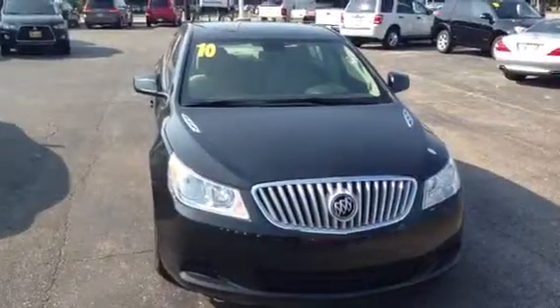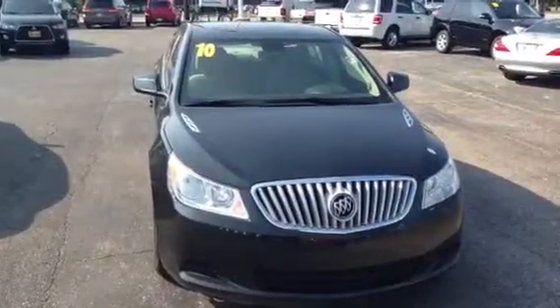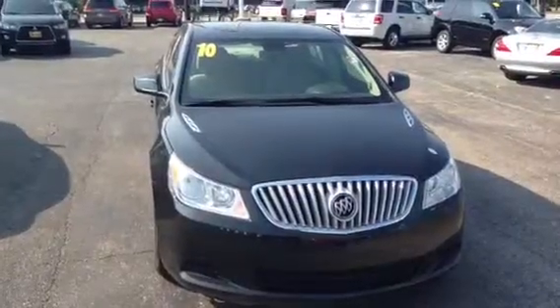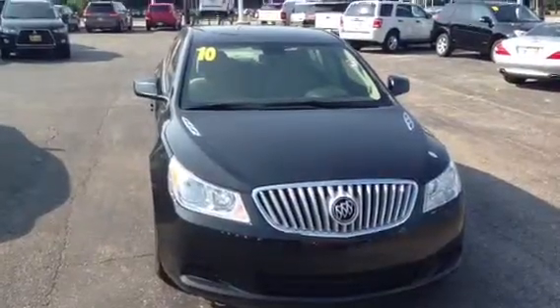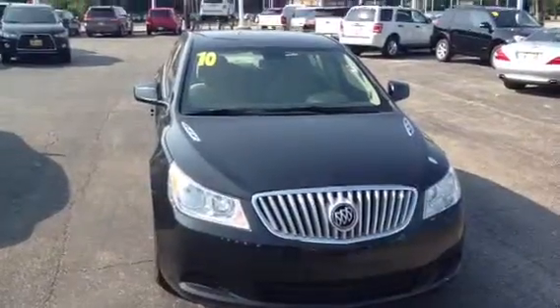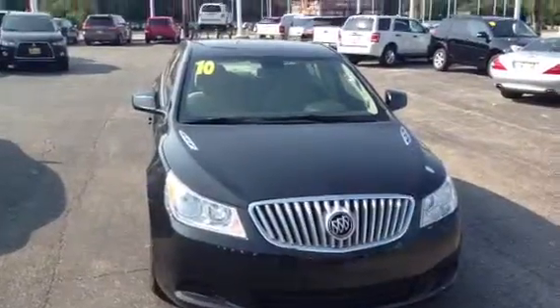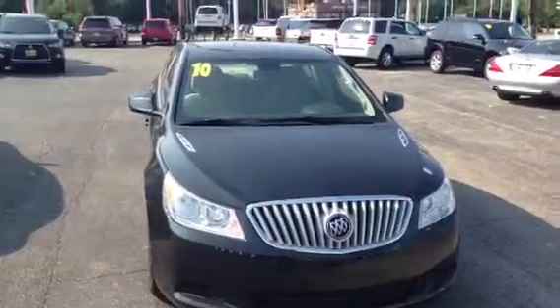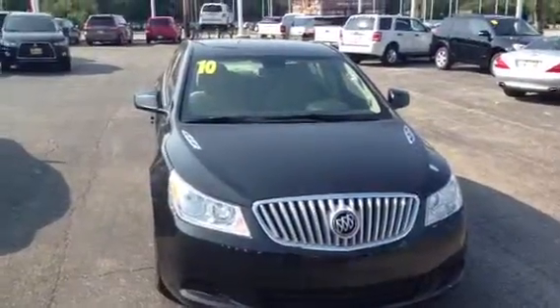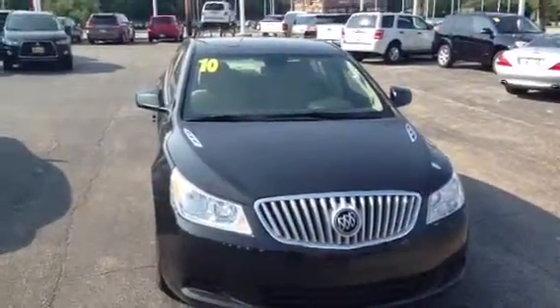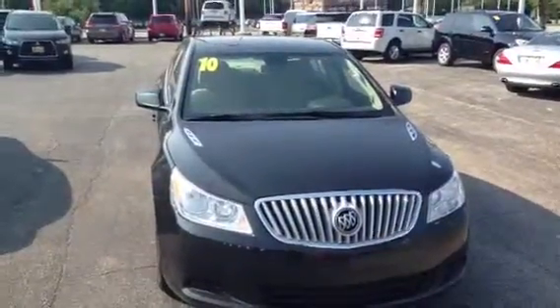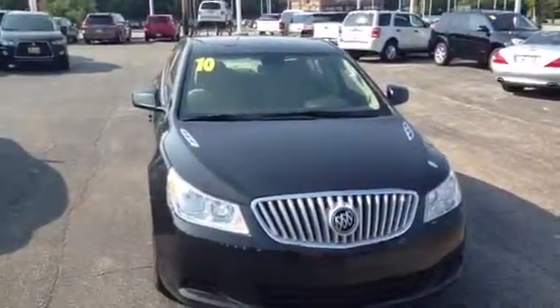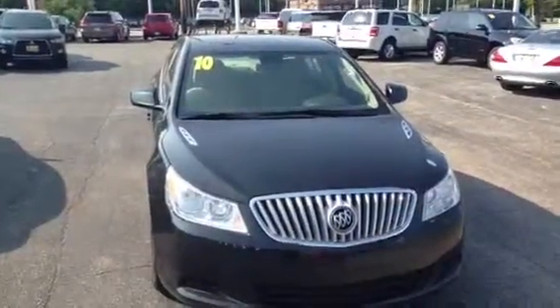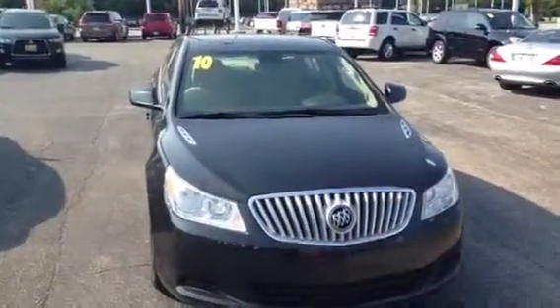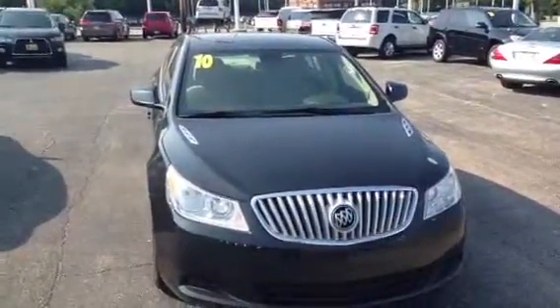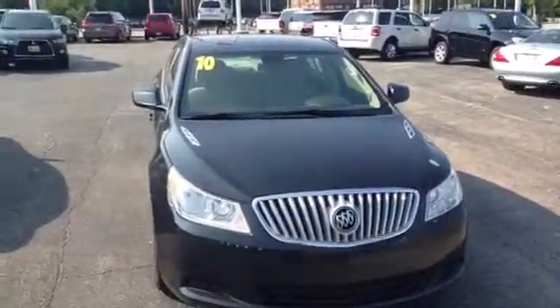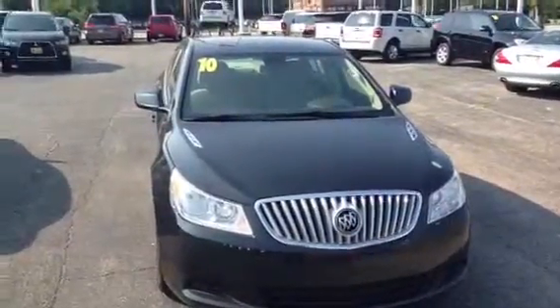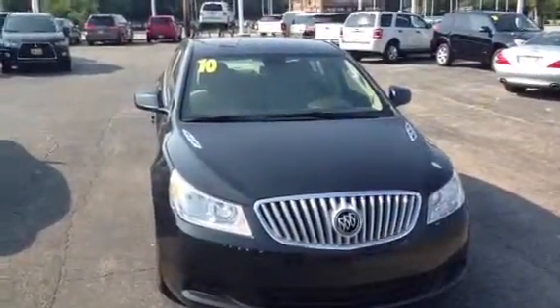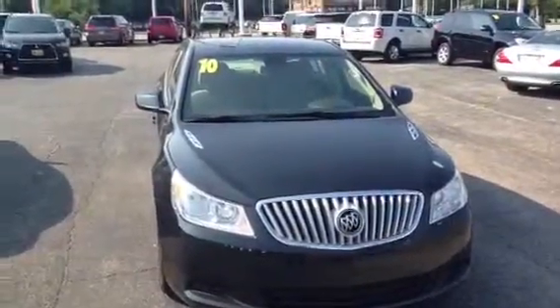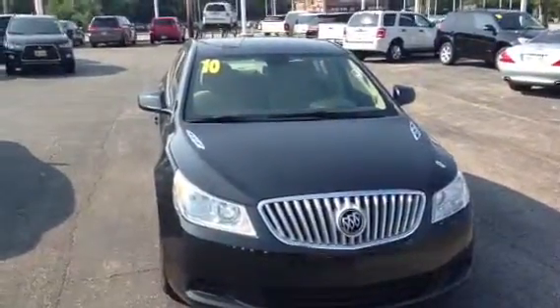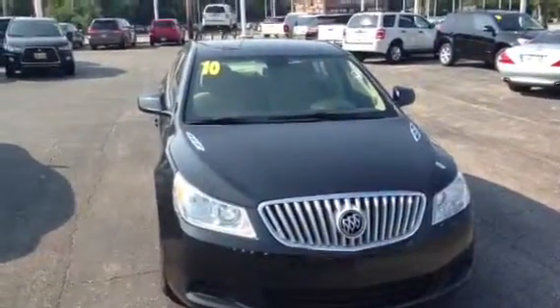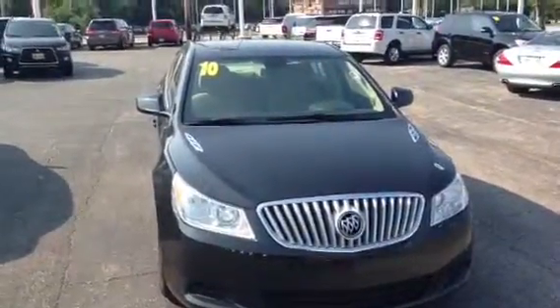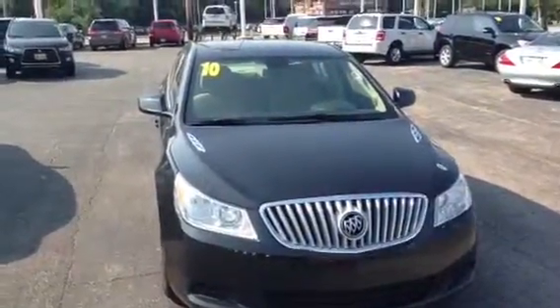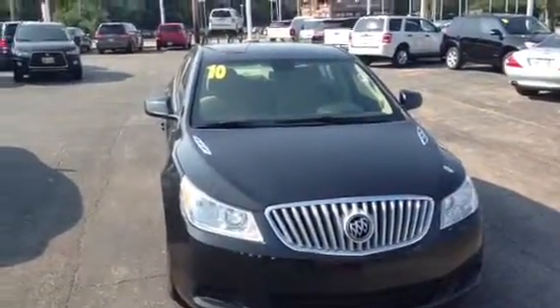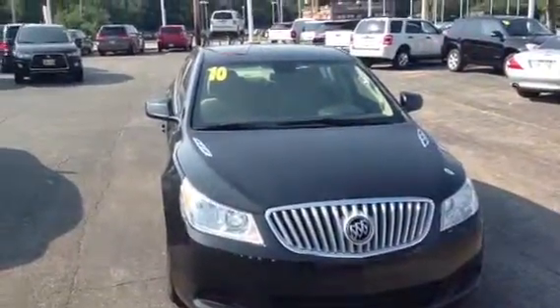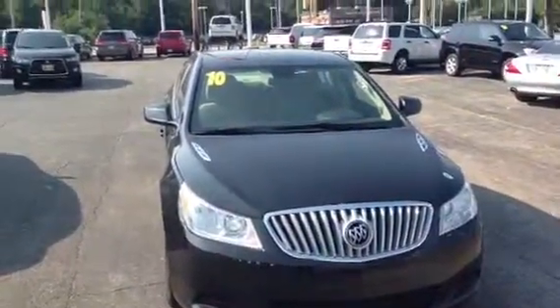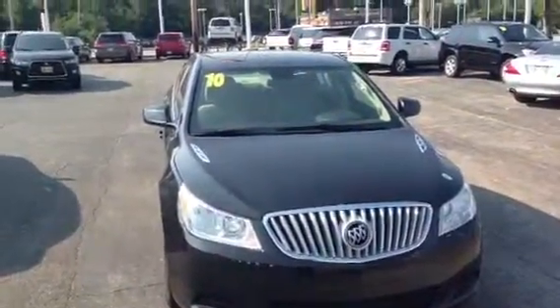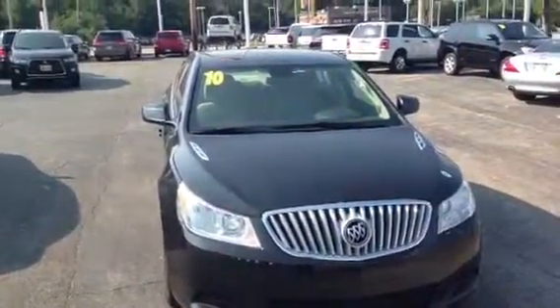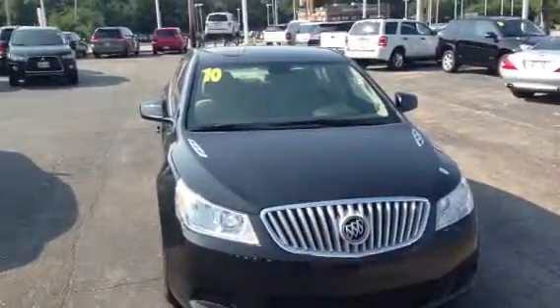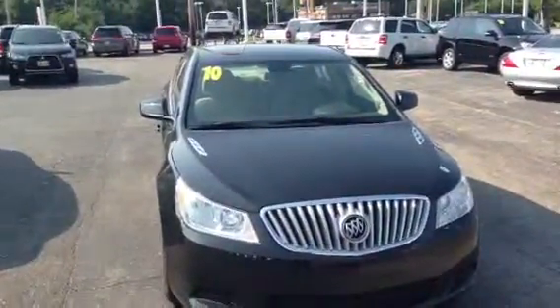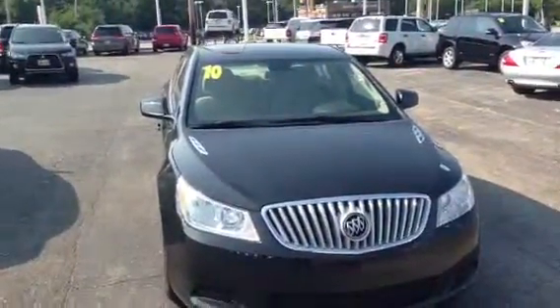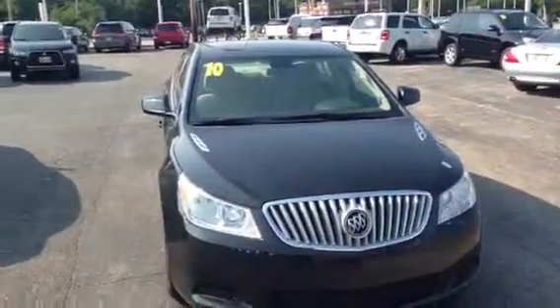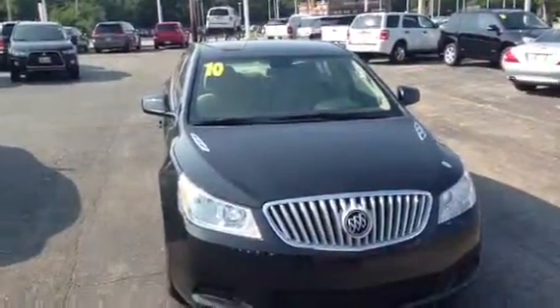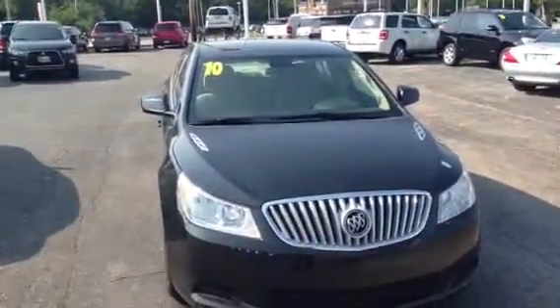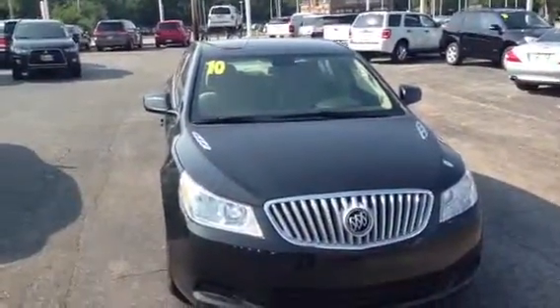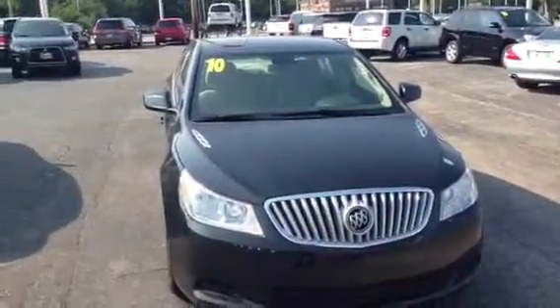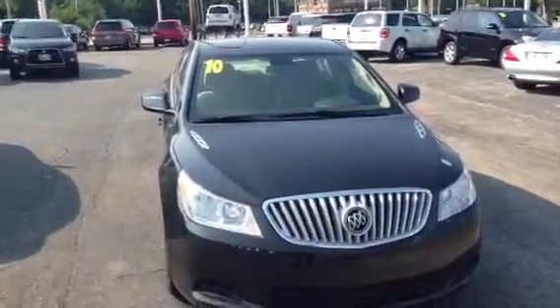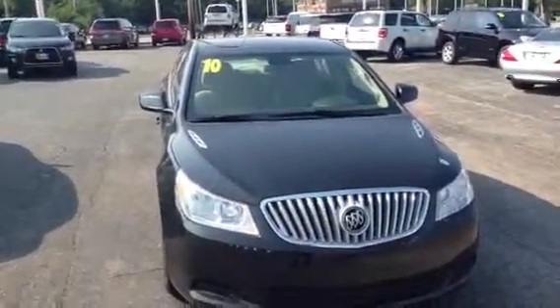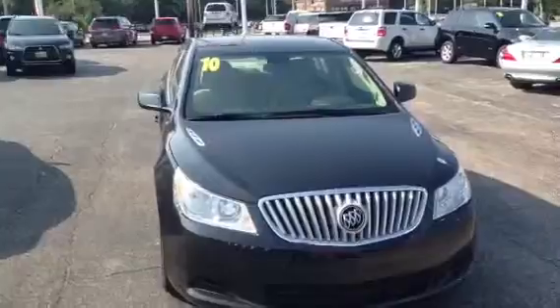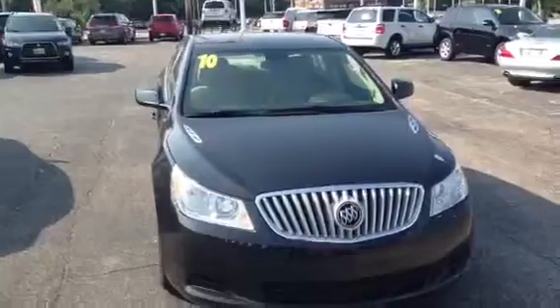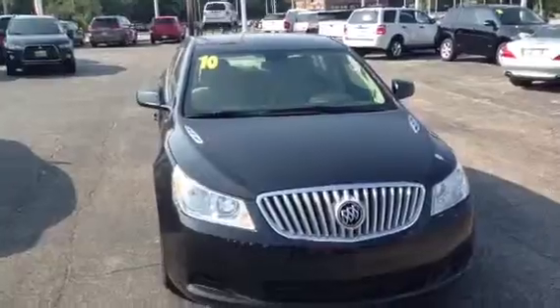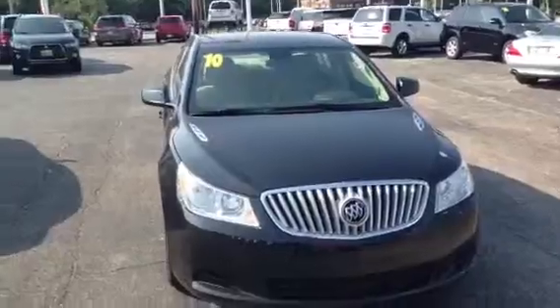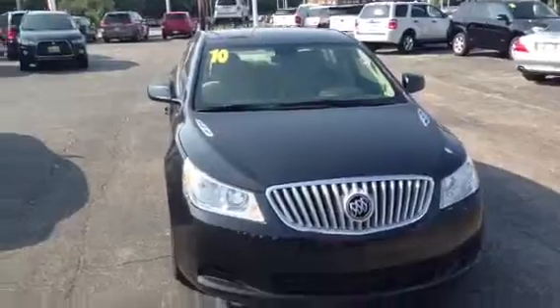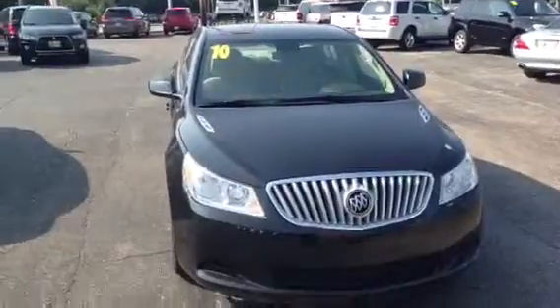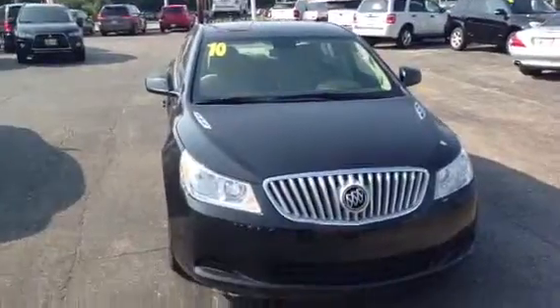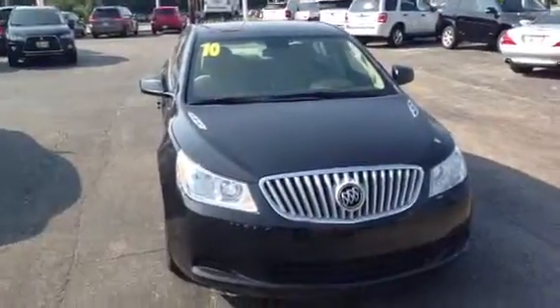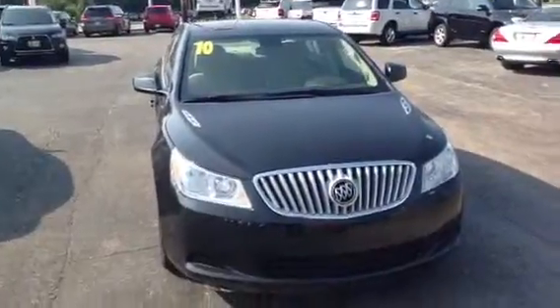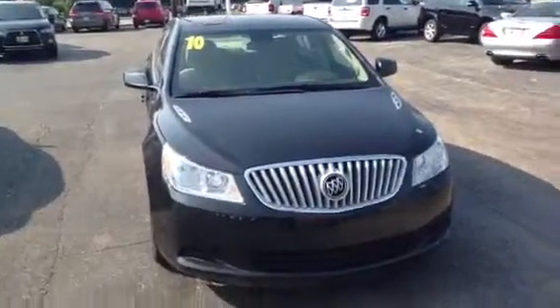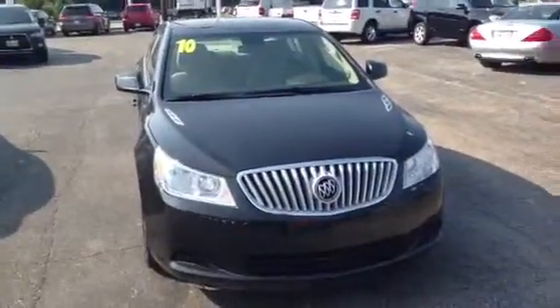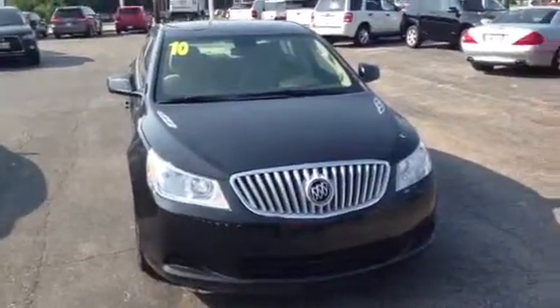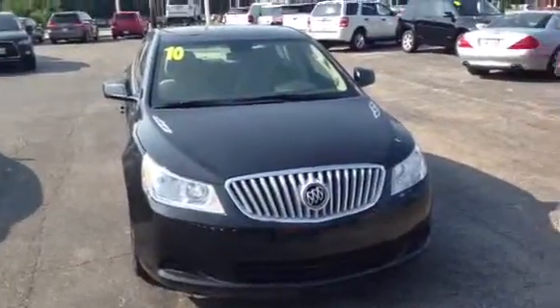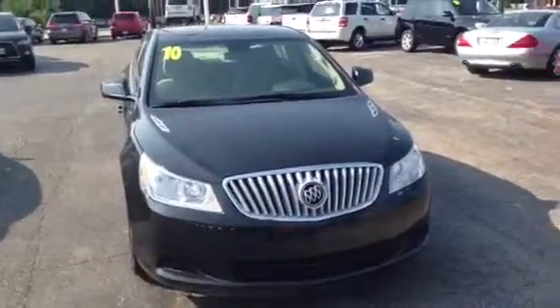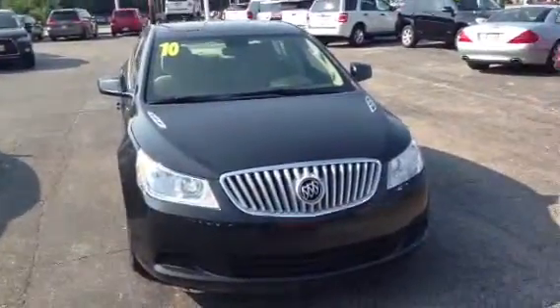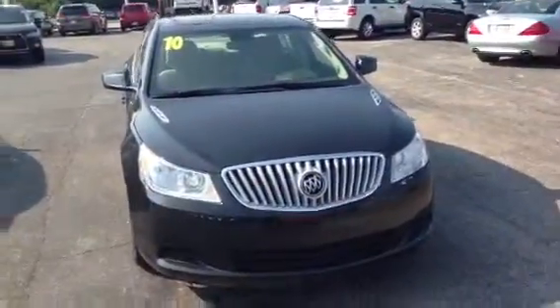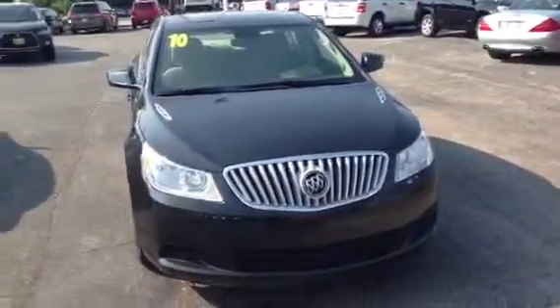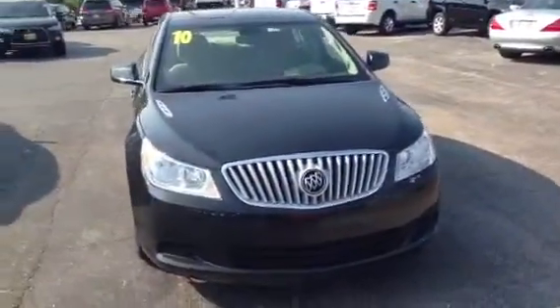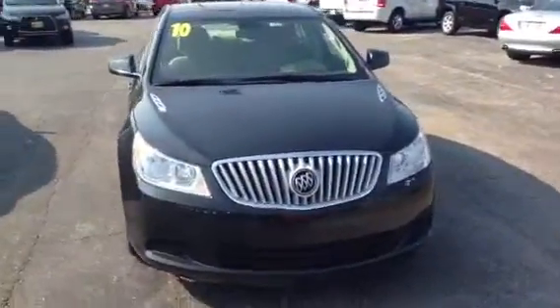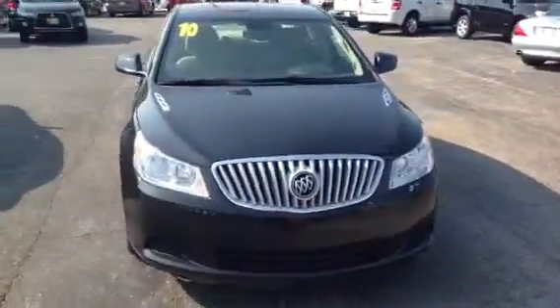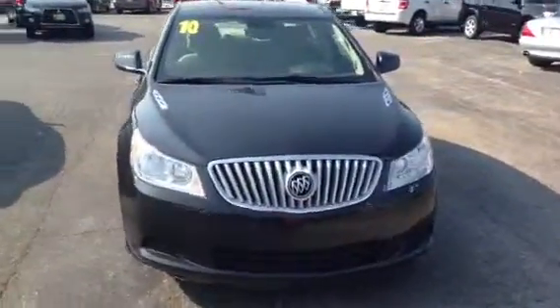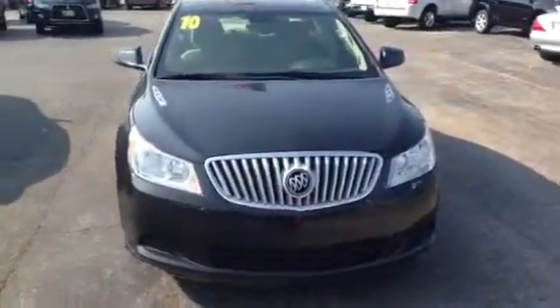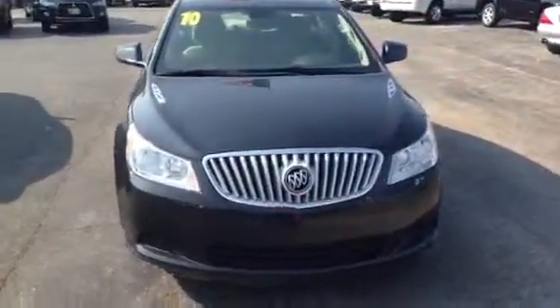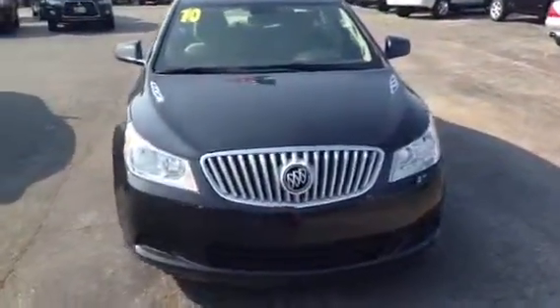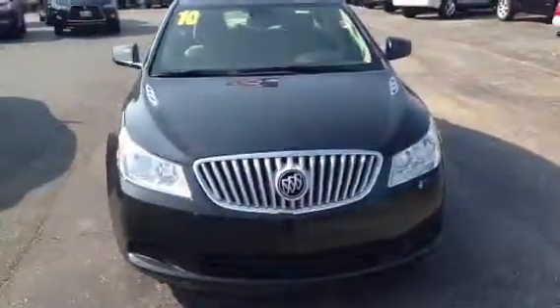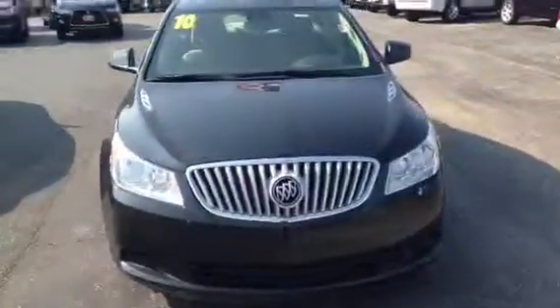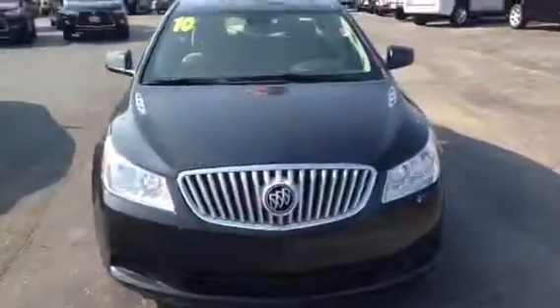Hi James, this is AJ over here at Max Madsen Mitsubishi in Downers Grove, Illinois. This is your video on our 2010 Buick LaCrosse.